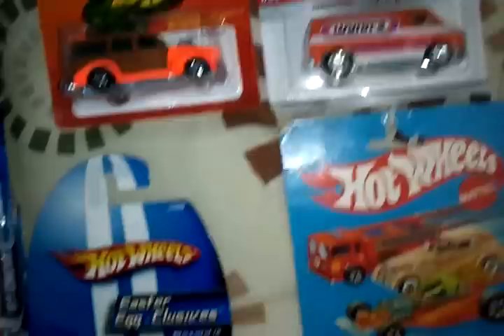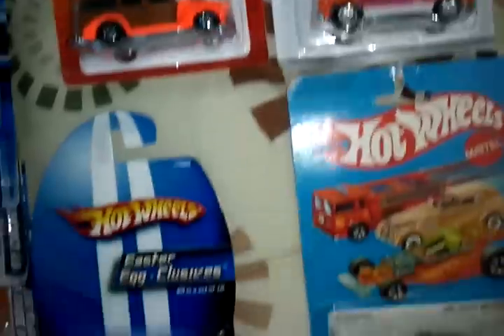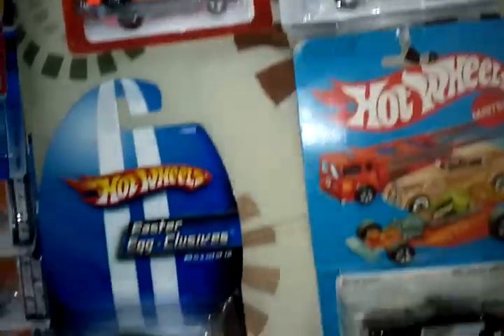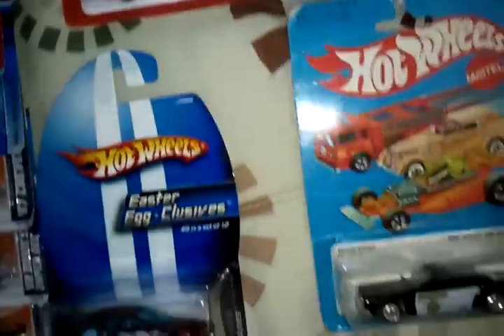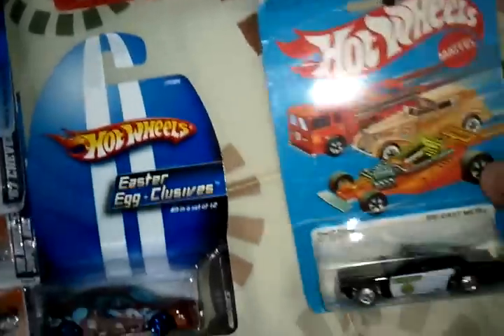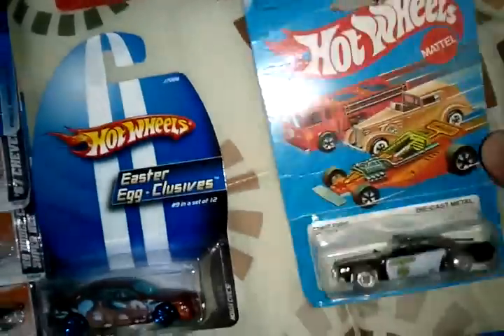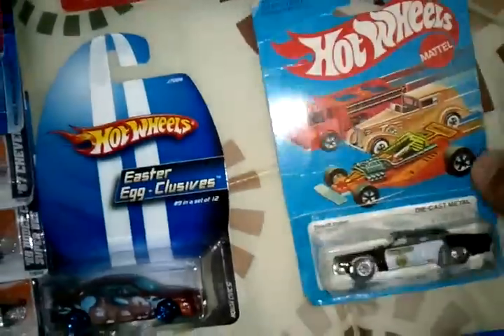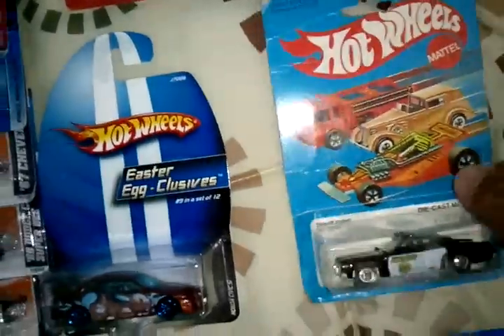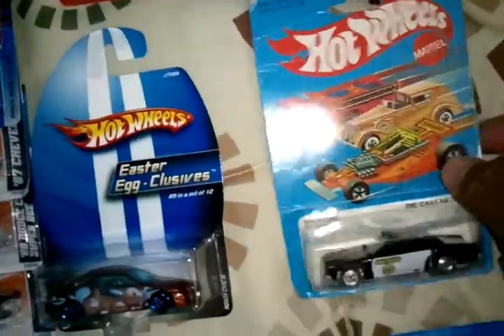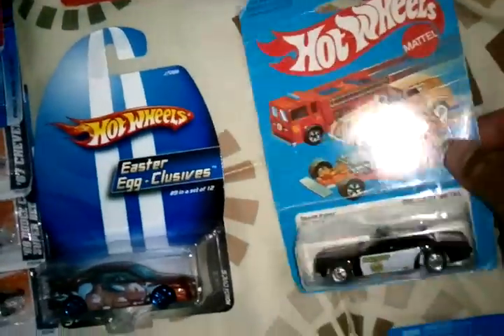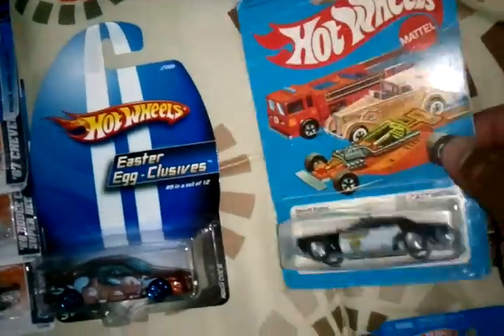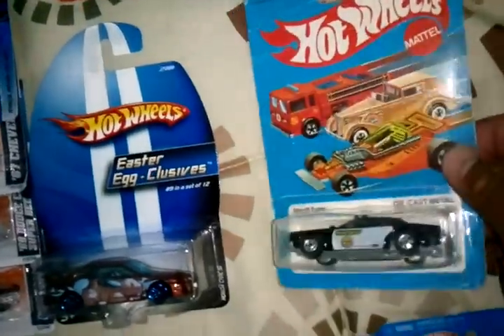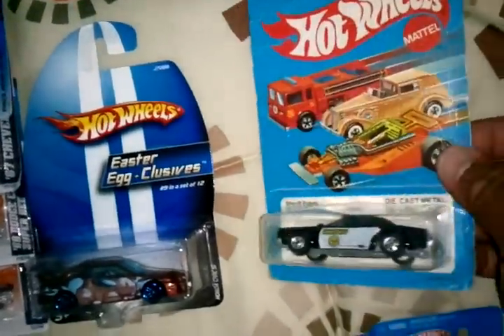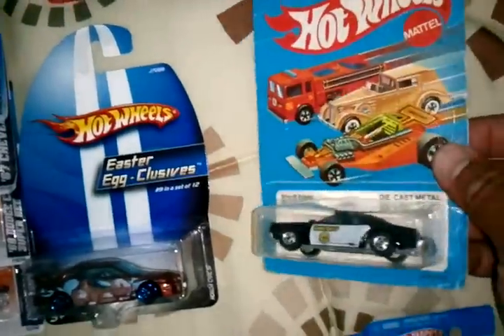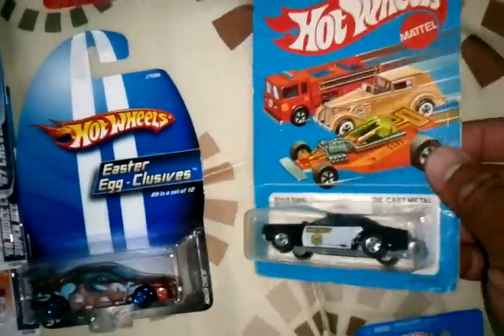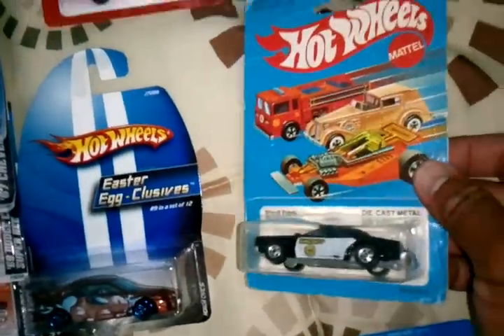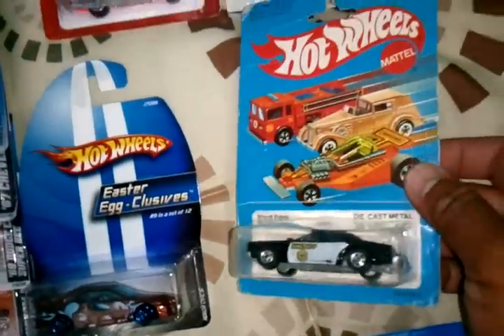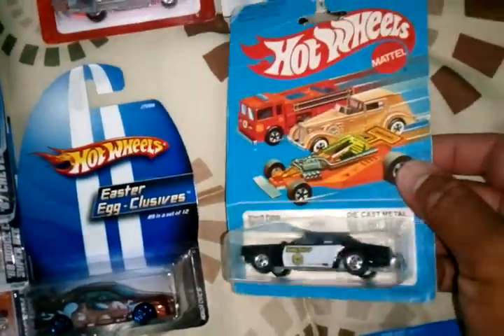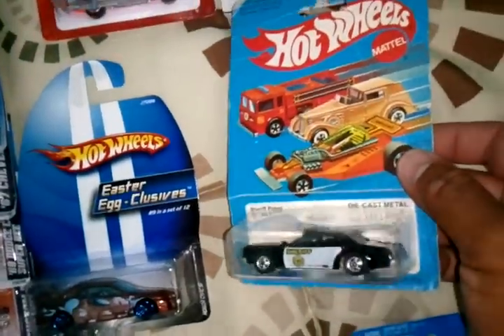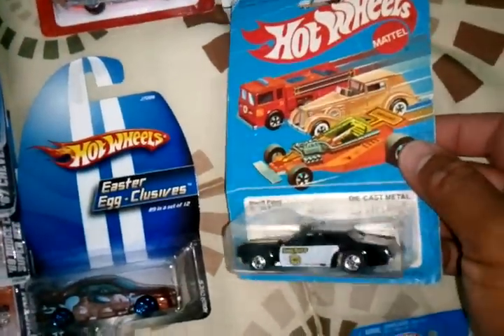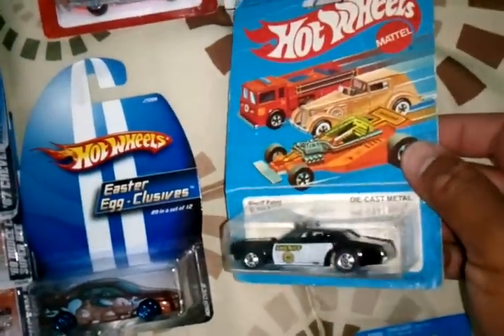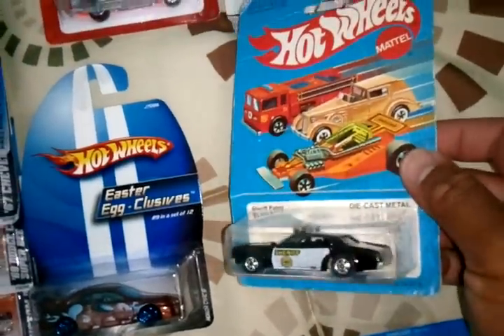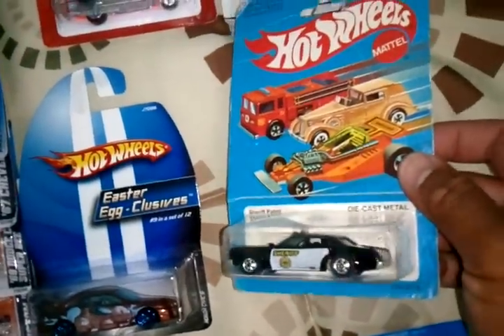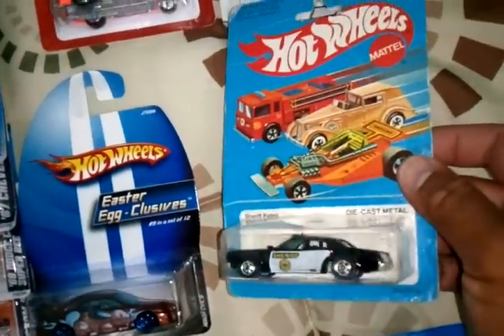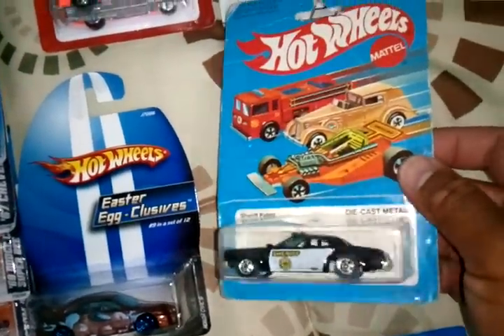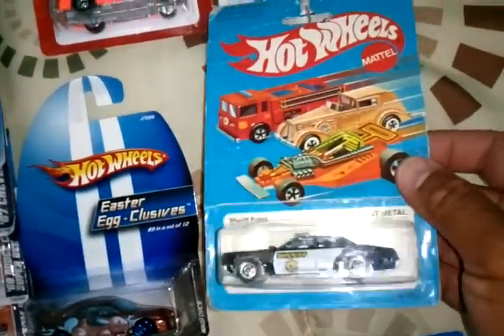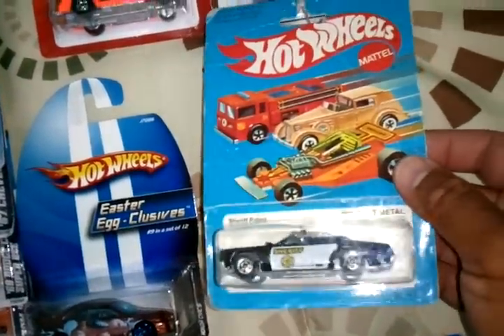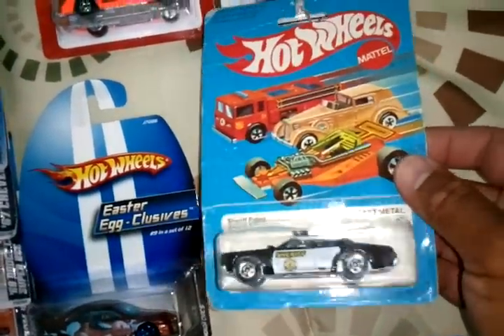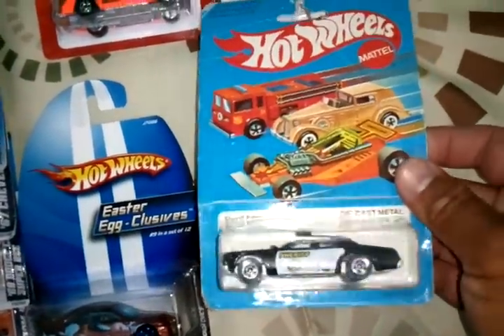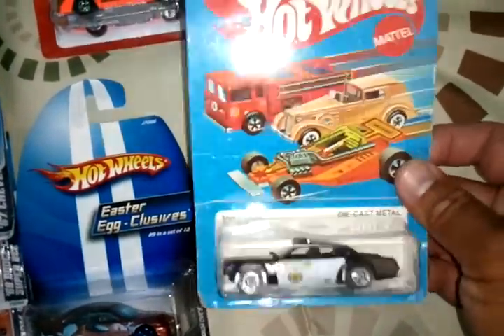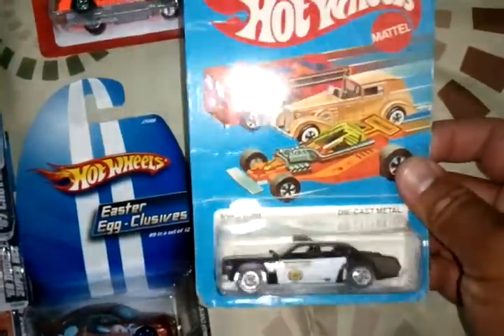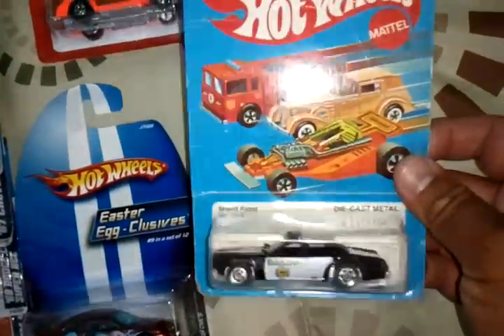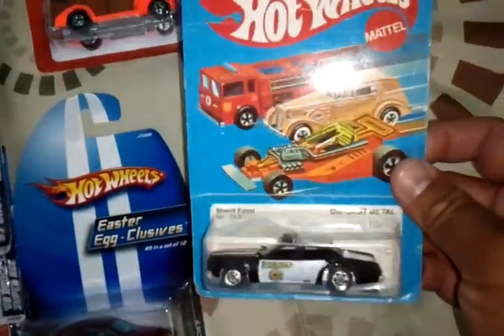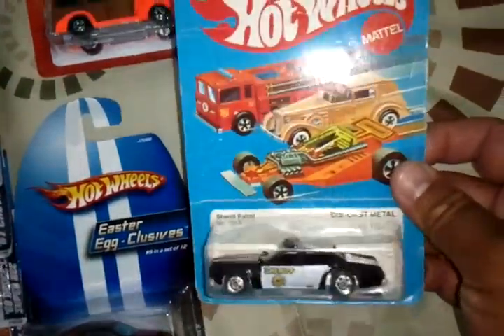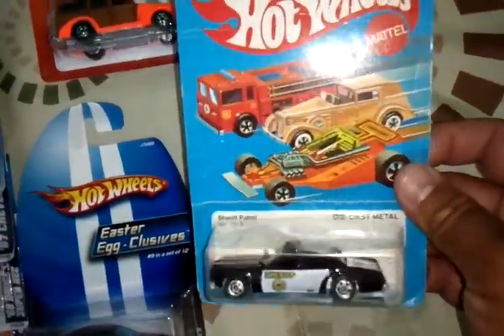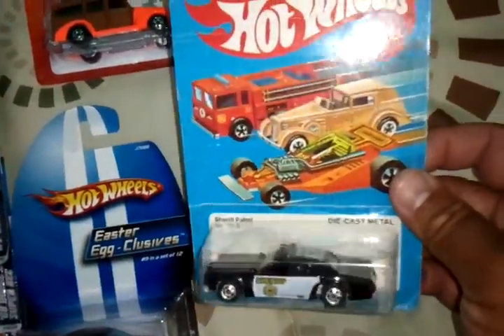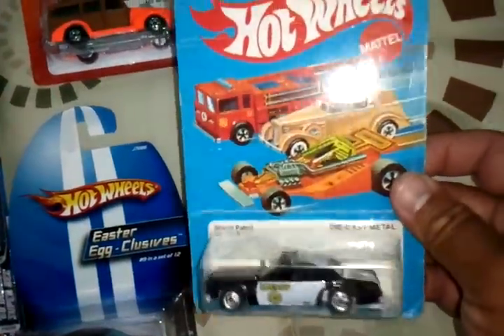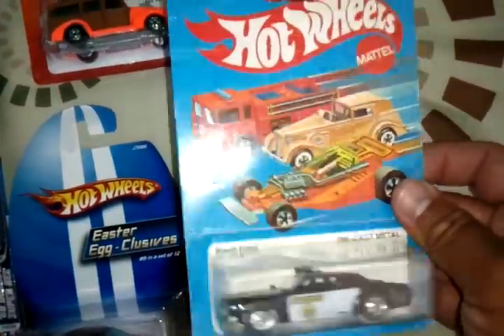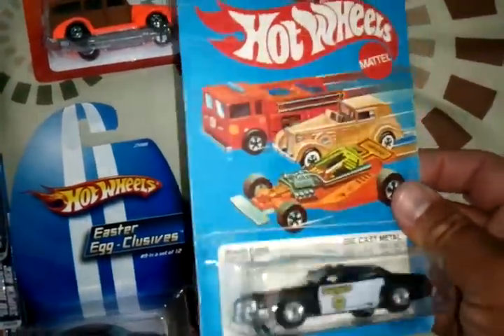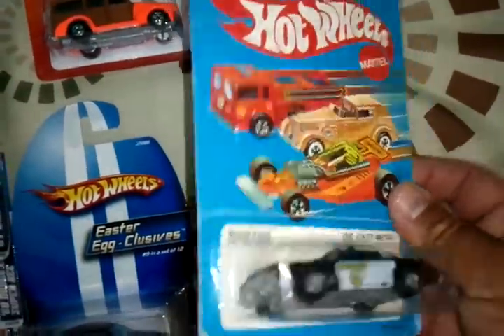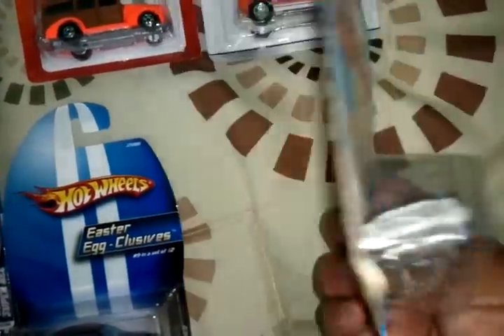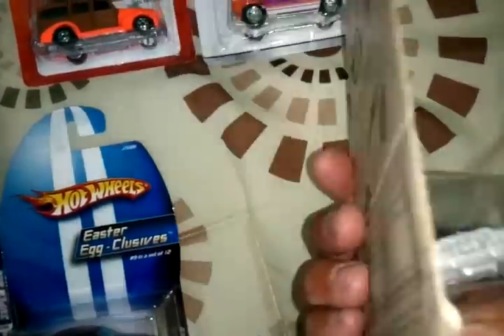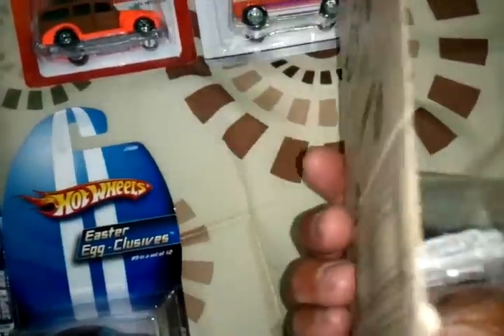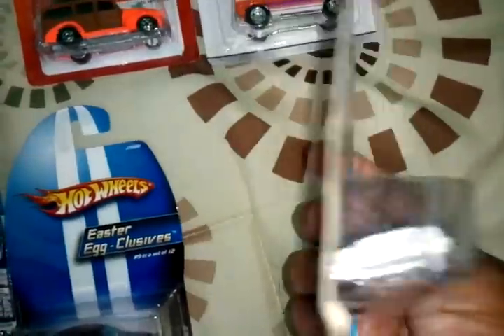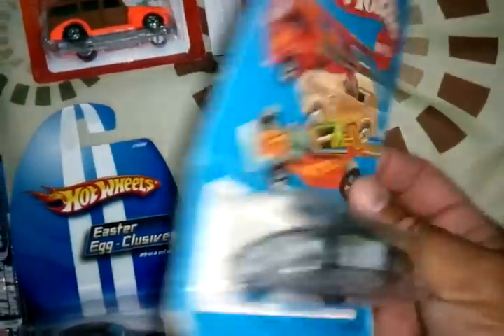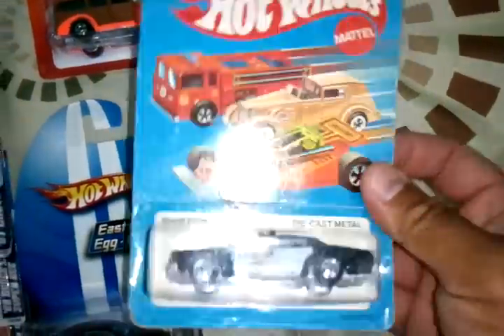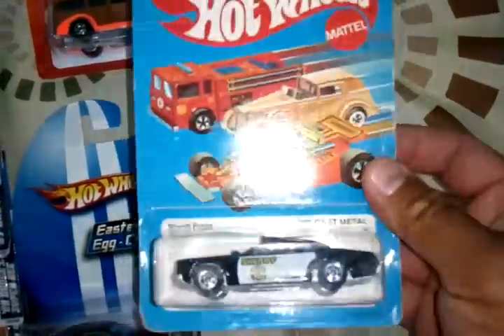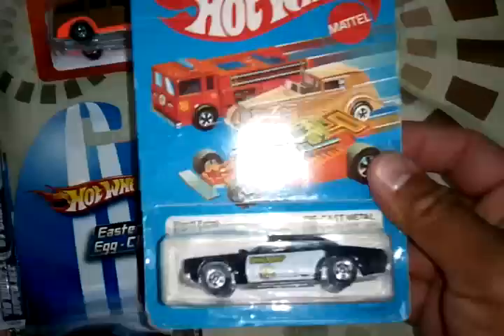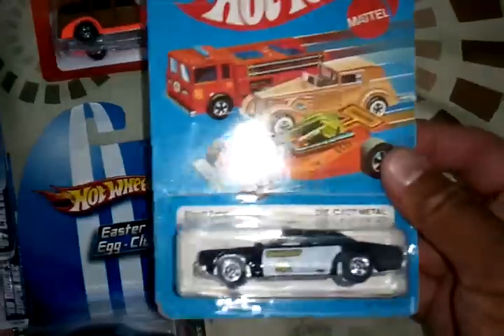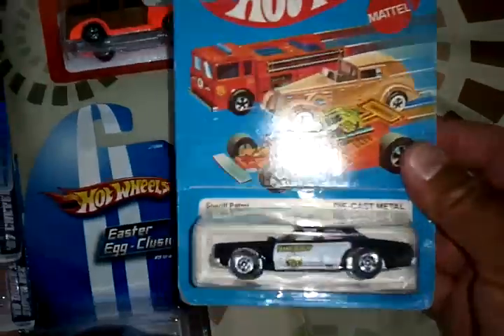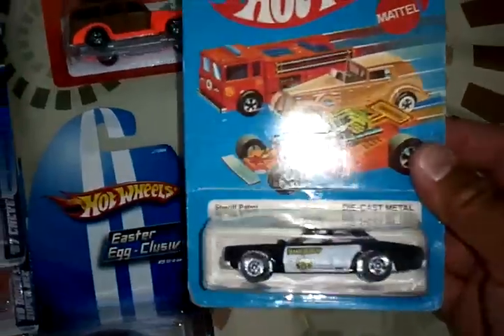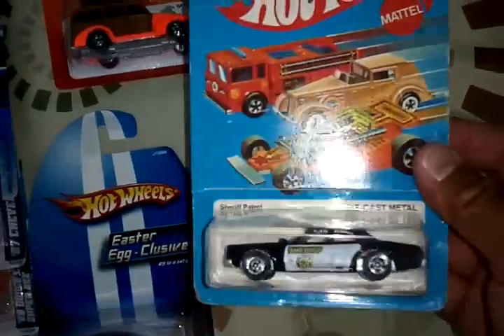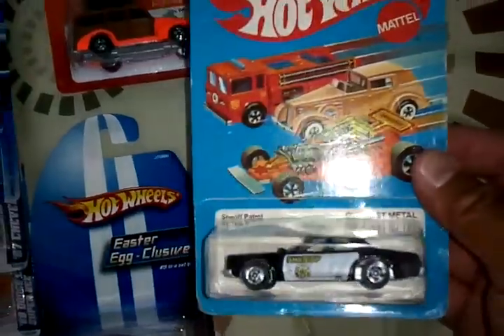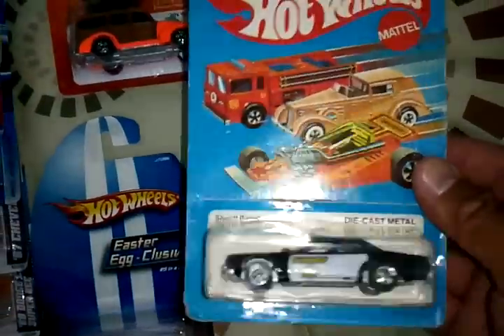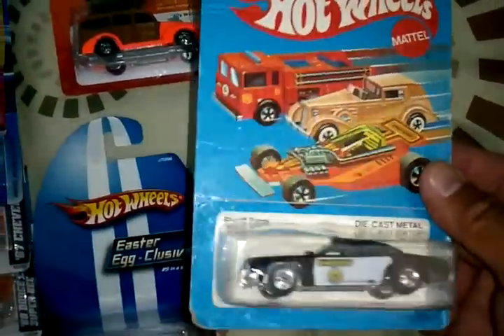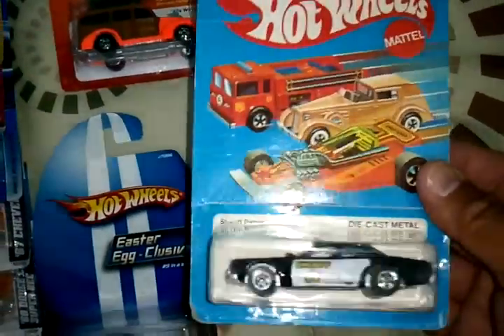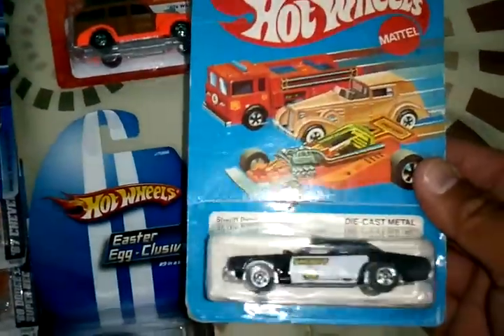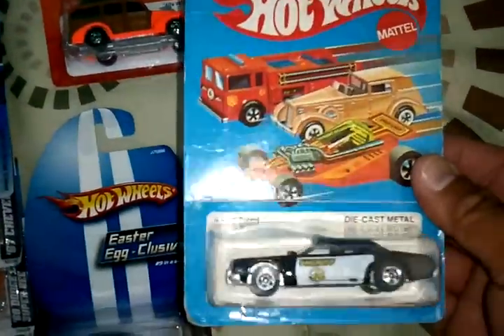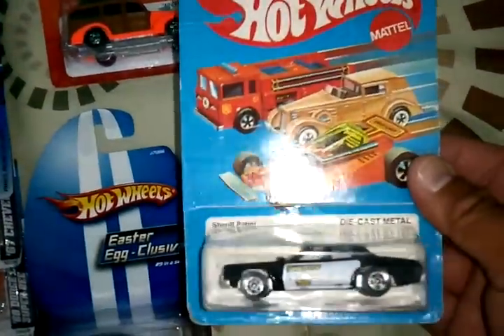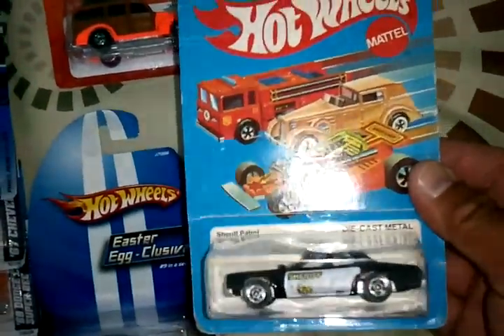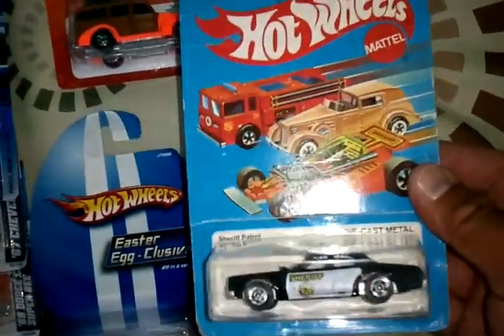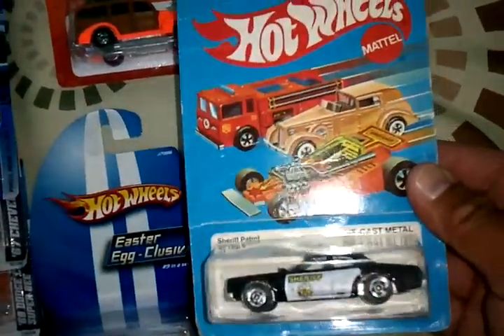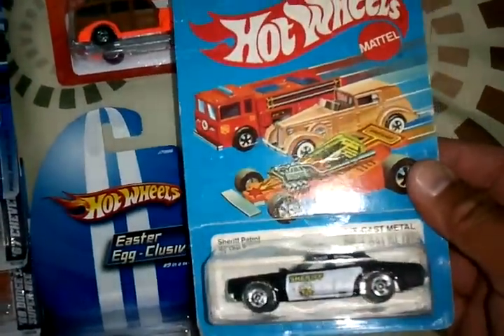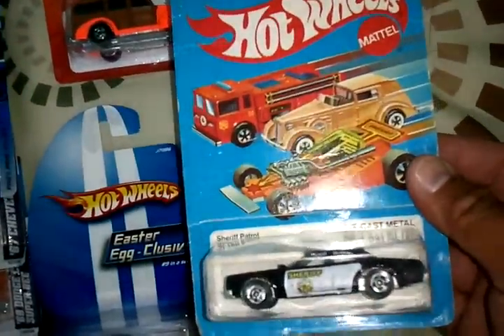And this is my Otis Hot Wheel on card, but the package is kind of messed up — this is from 1982.